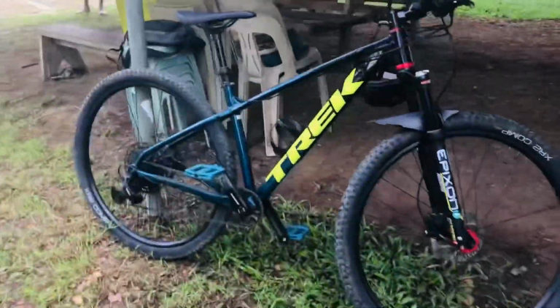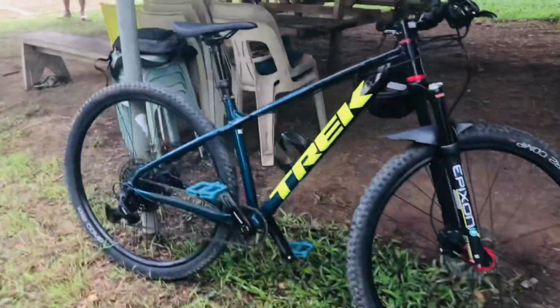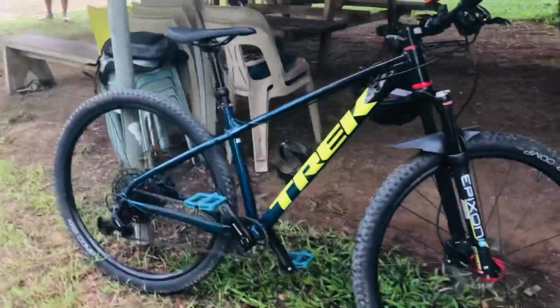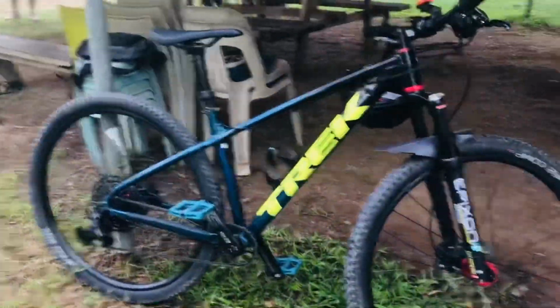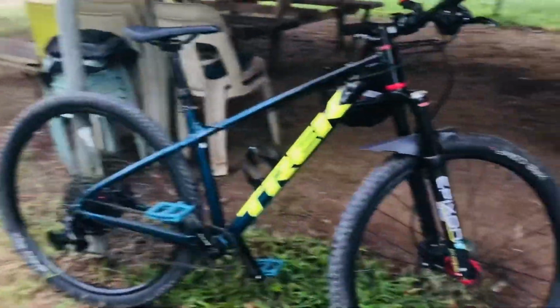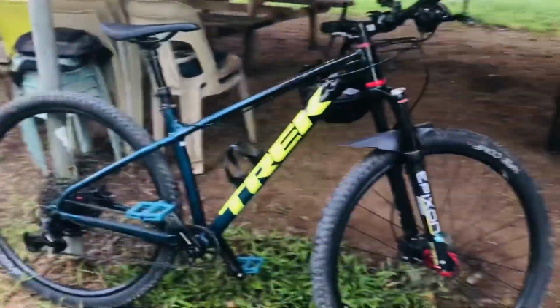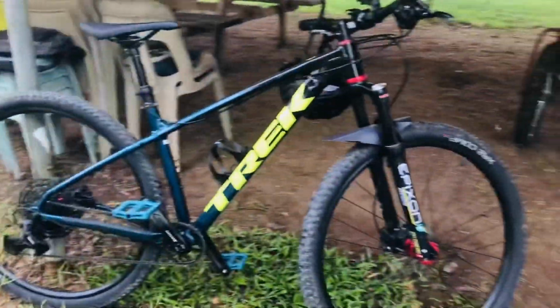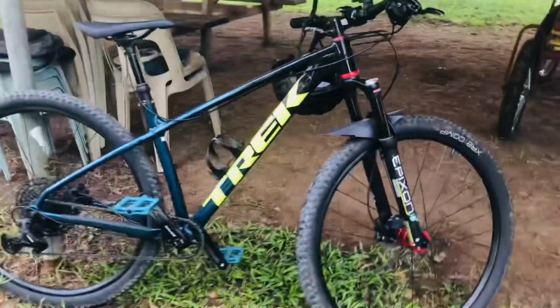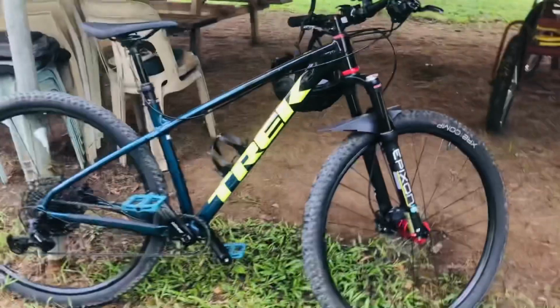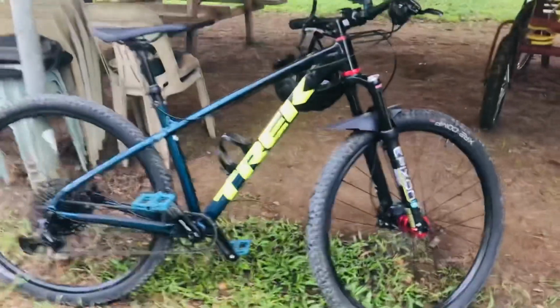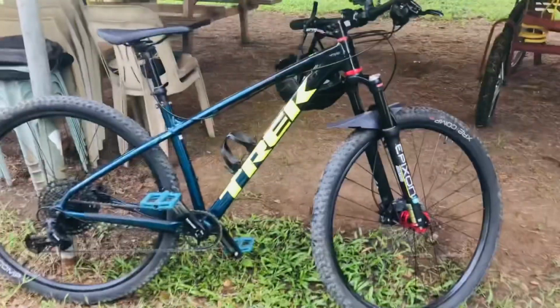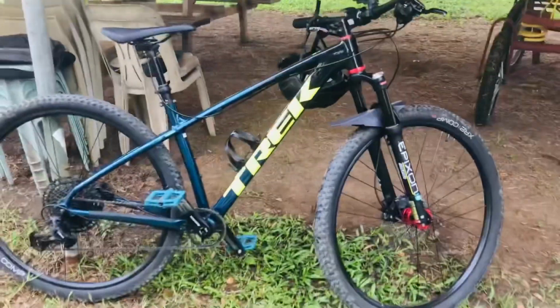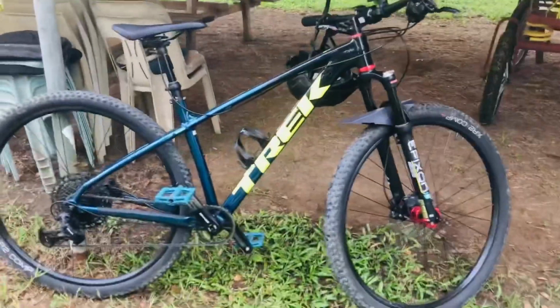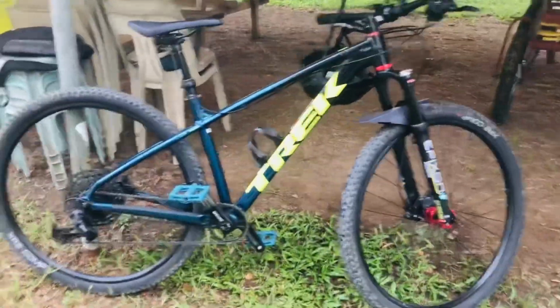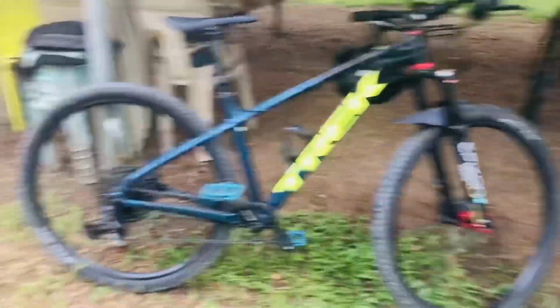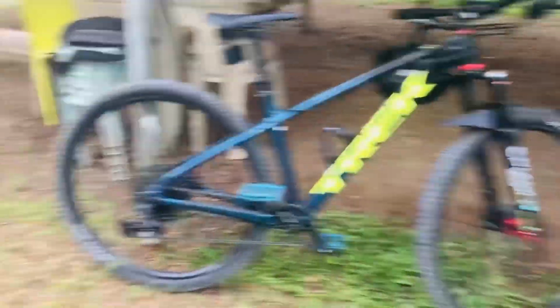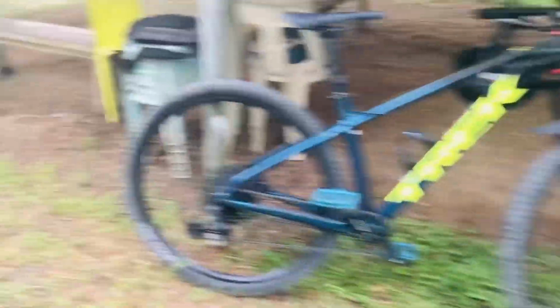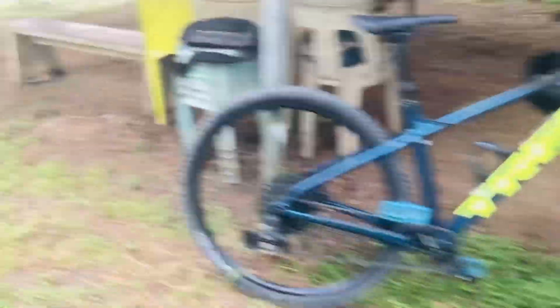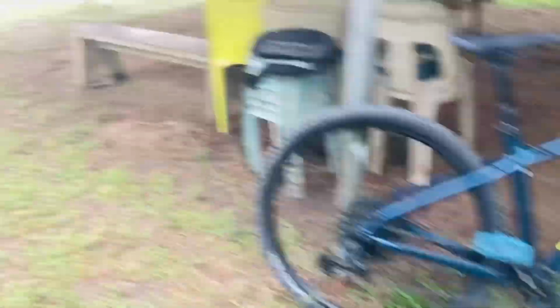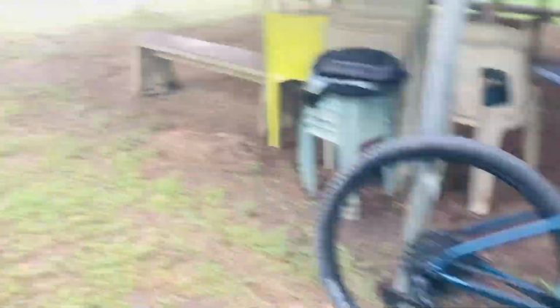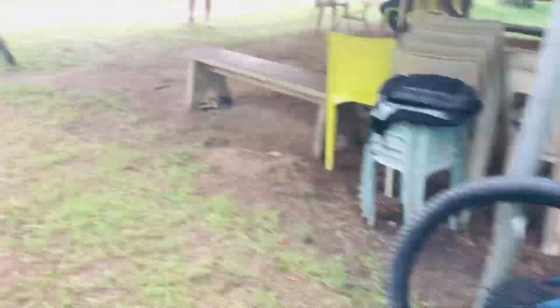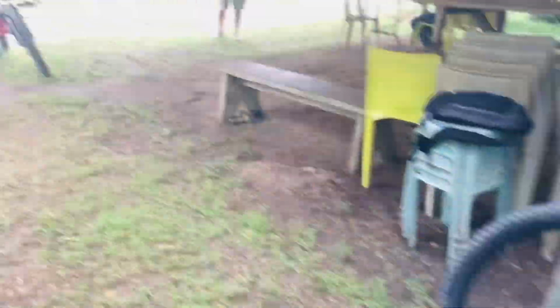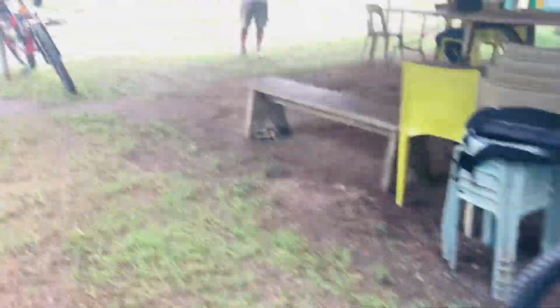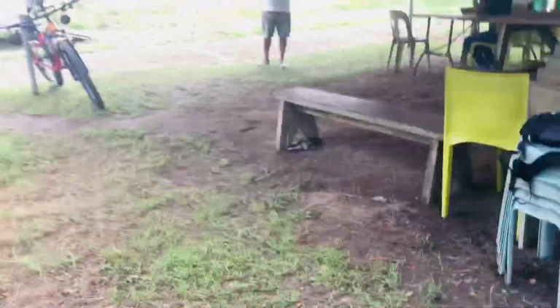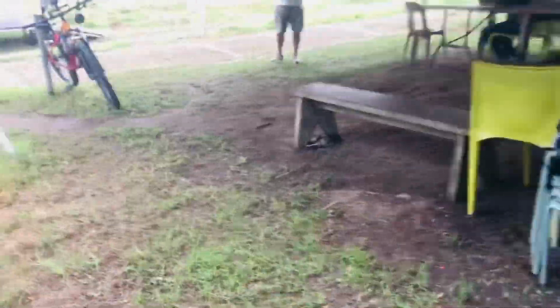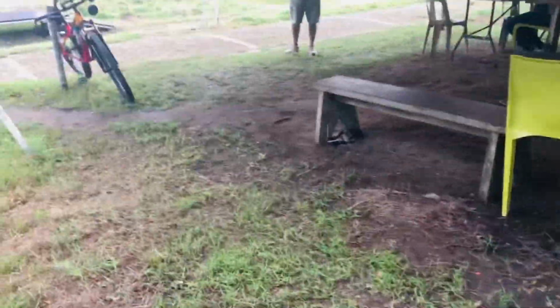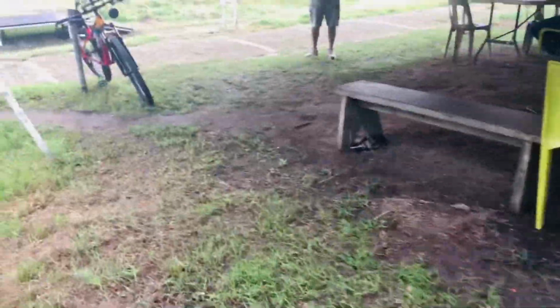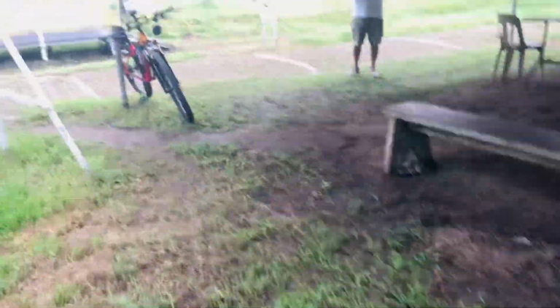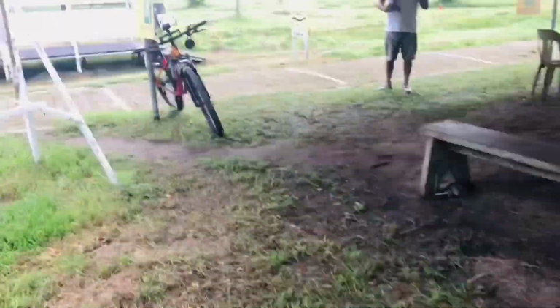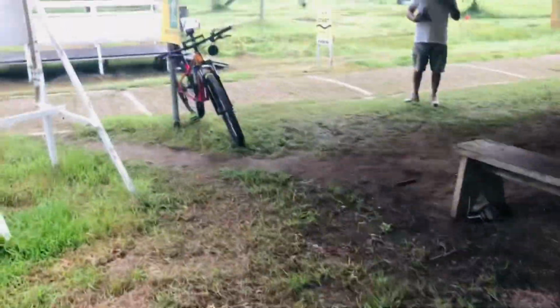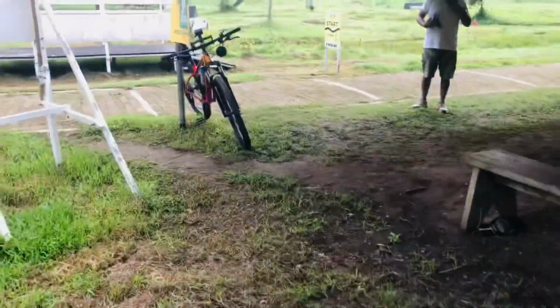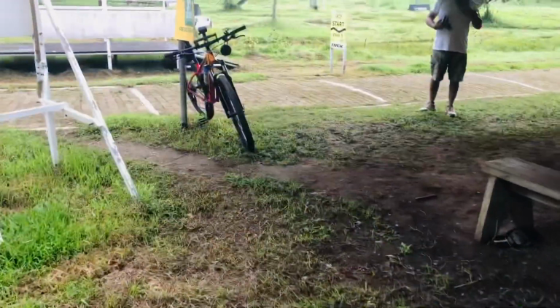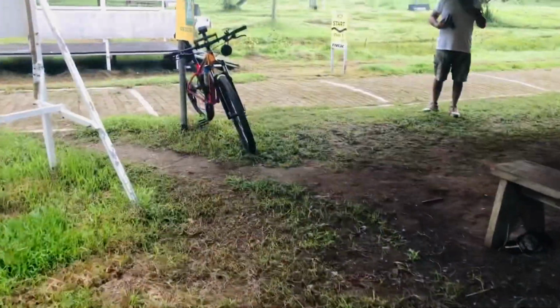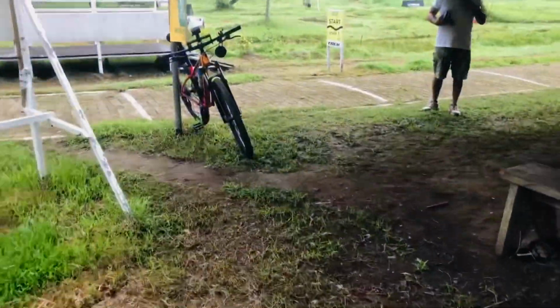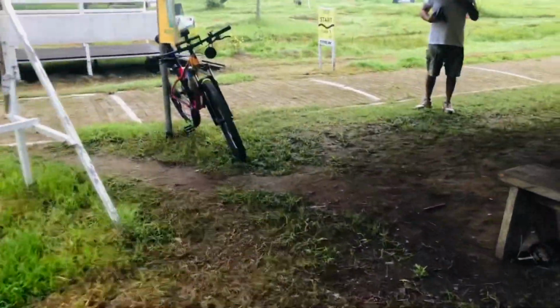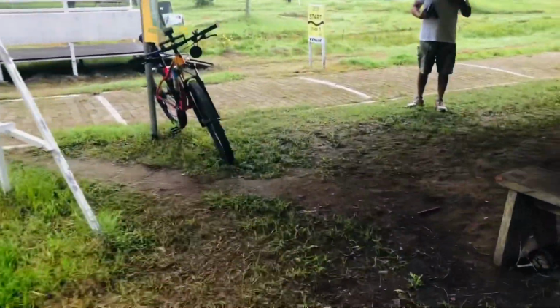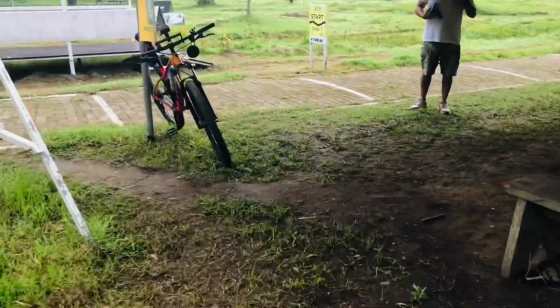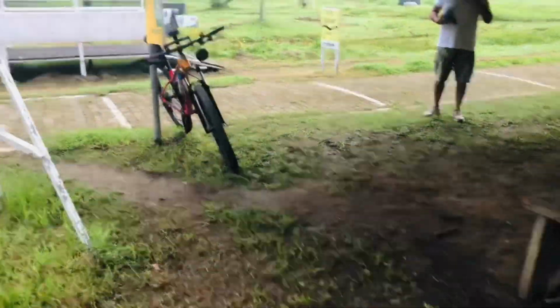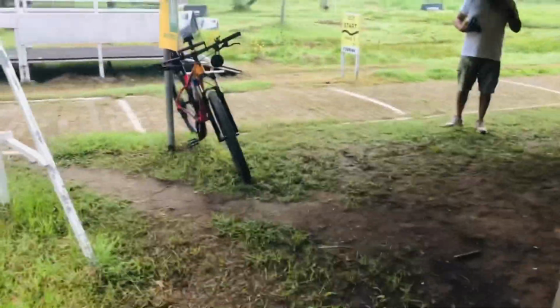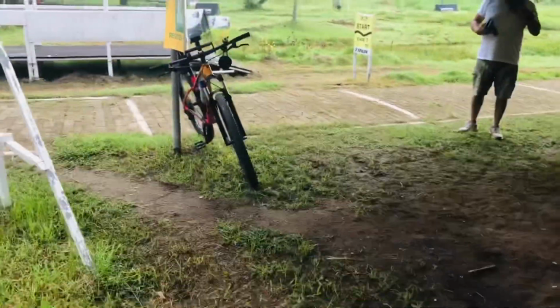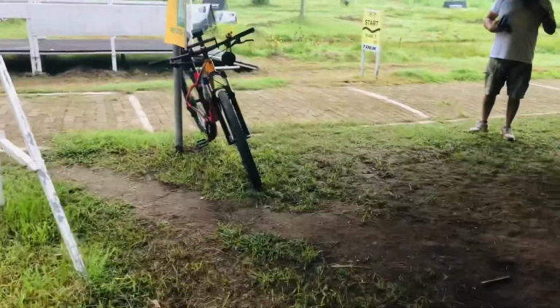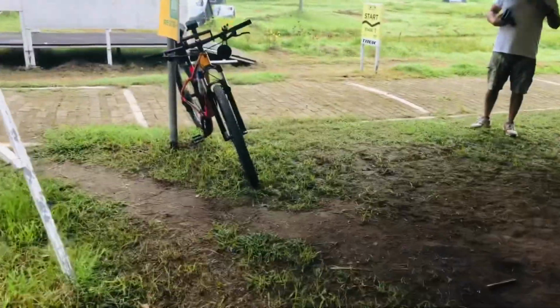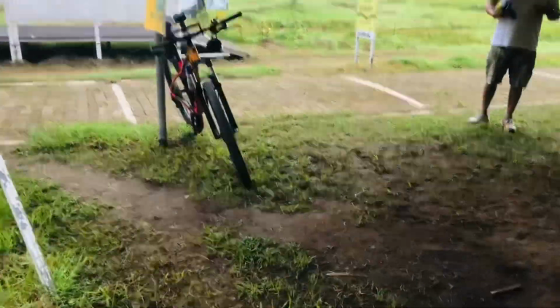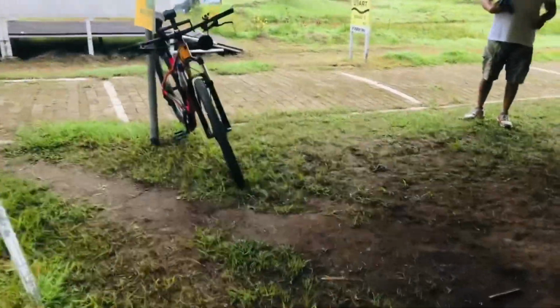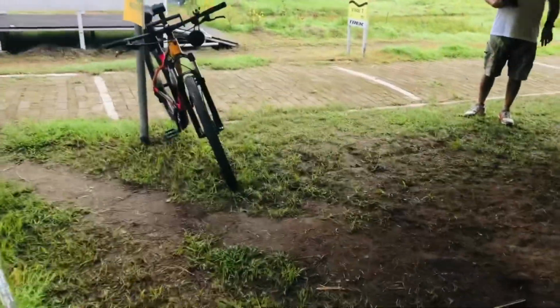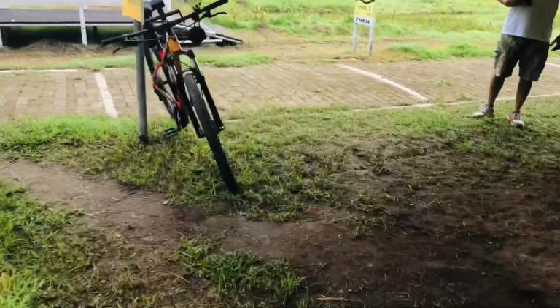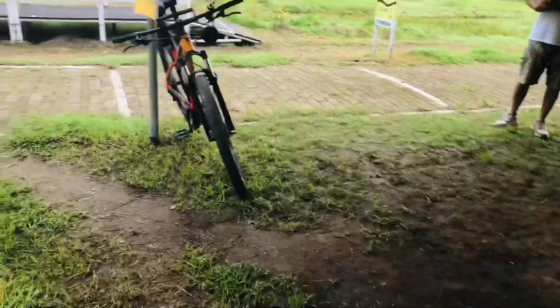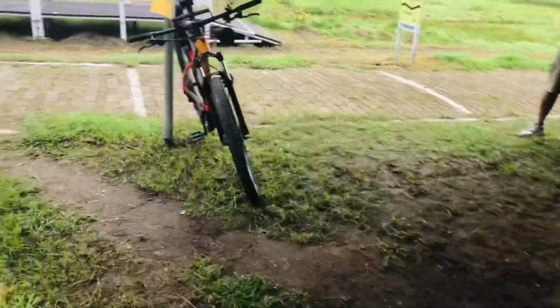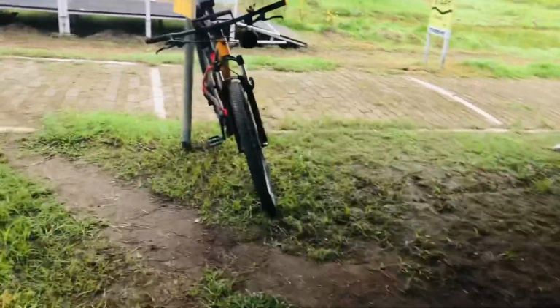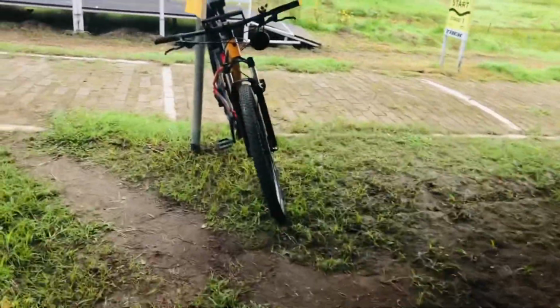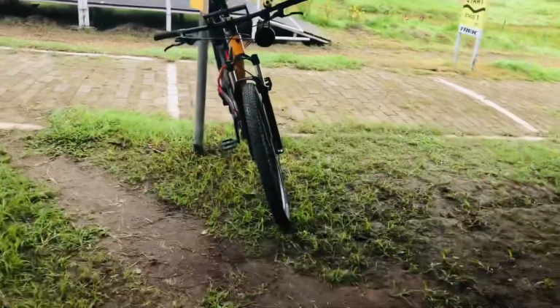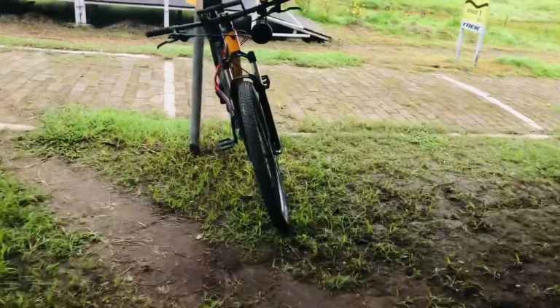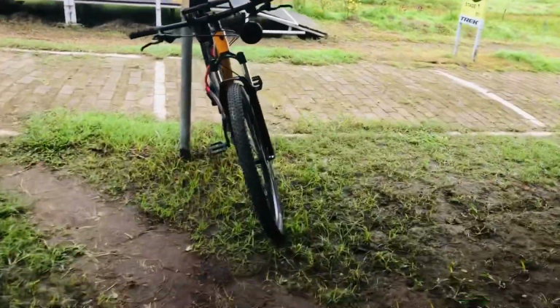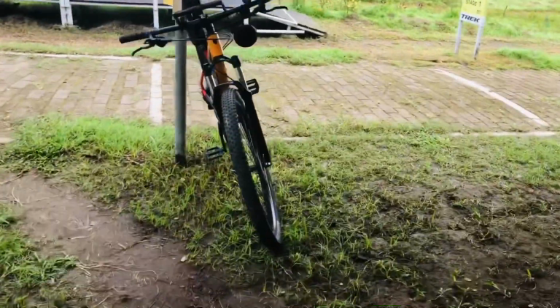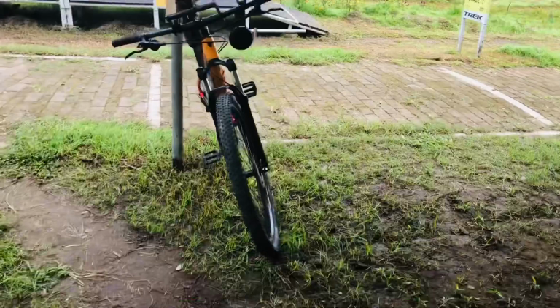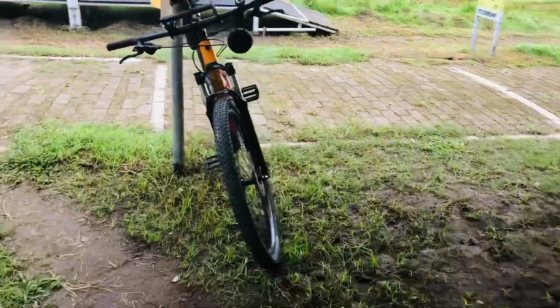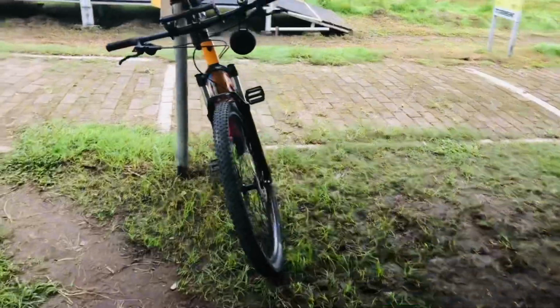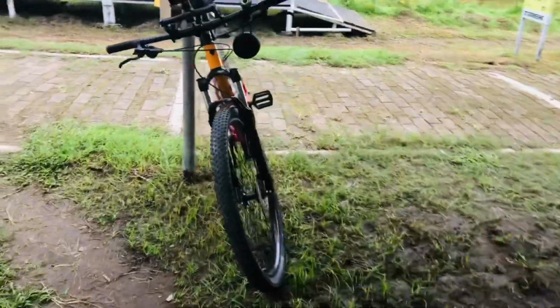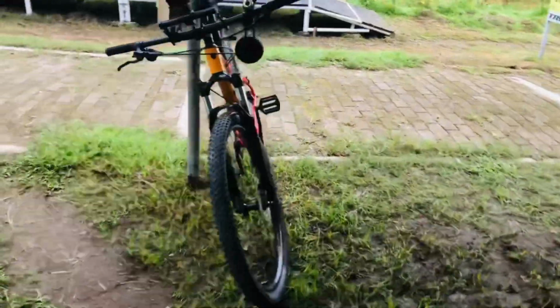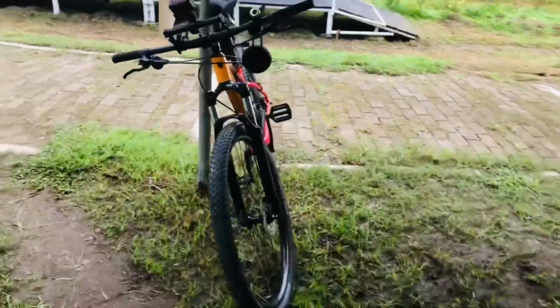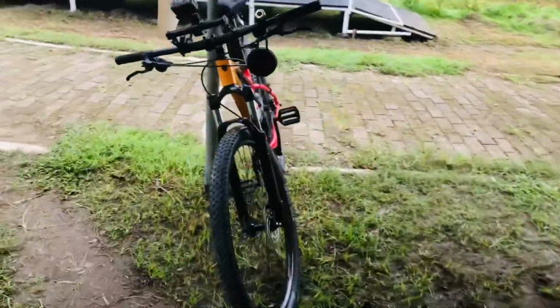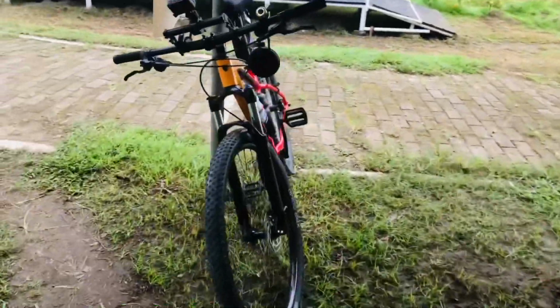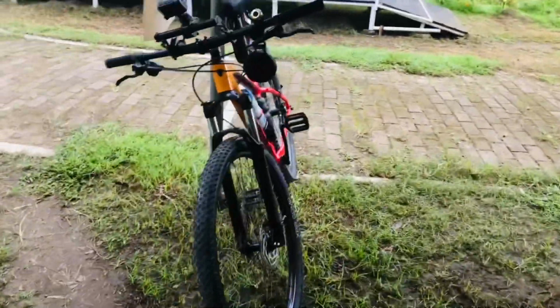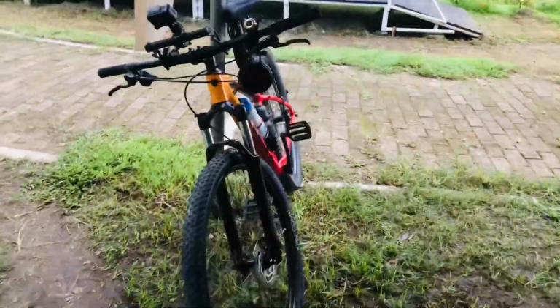This is my bike. And this is my friend's bike — he's using a Trek Marlin 7.